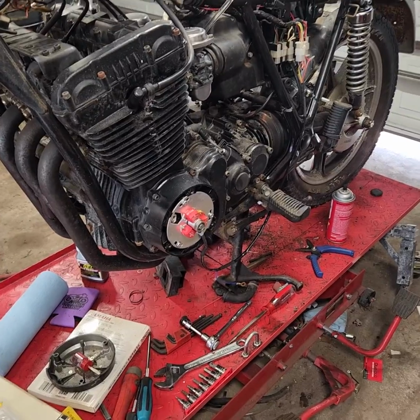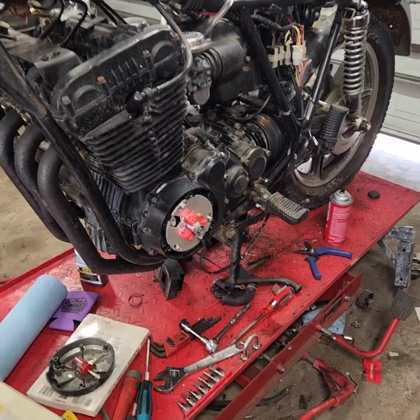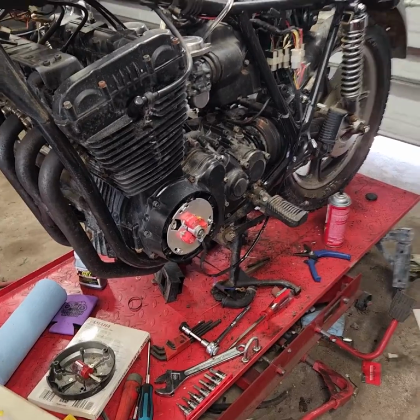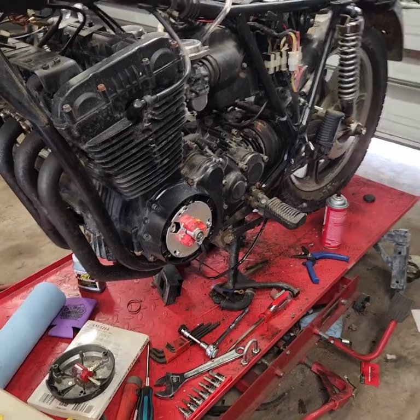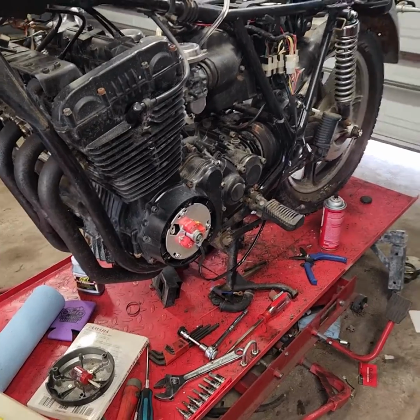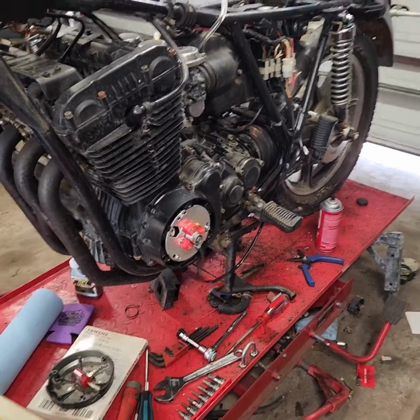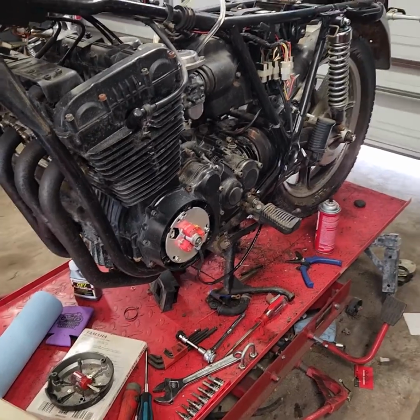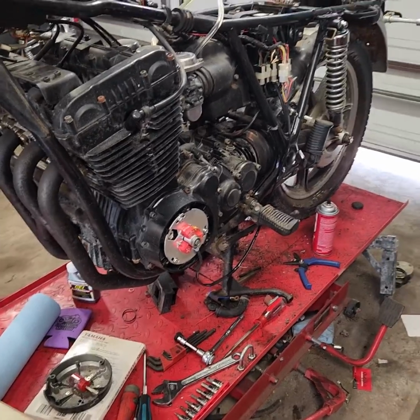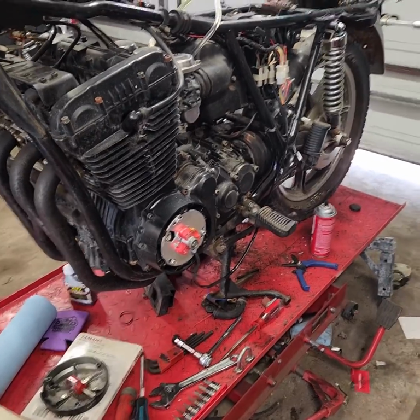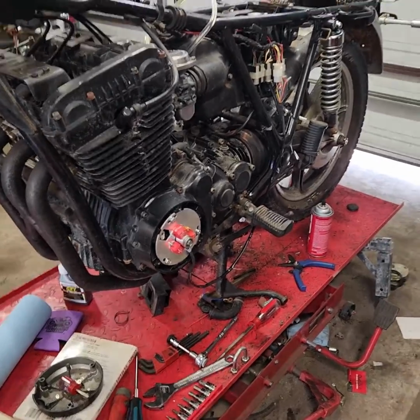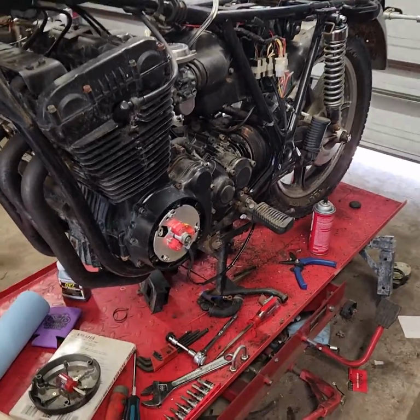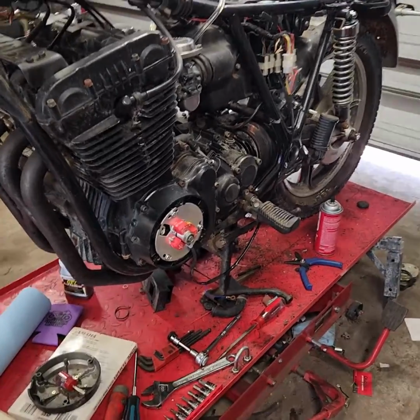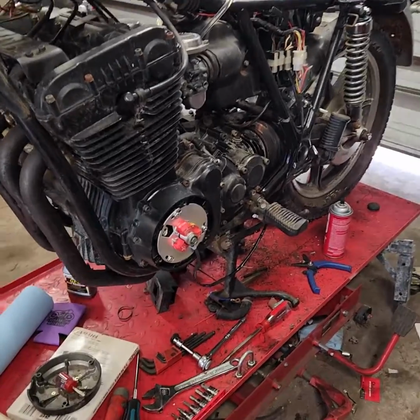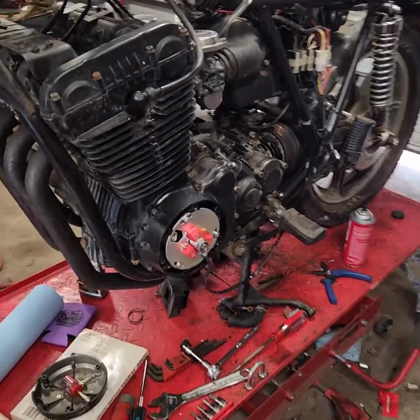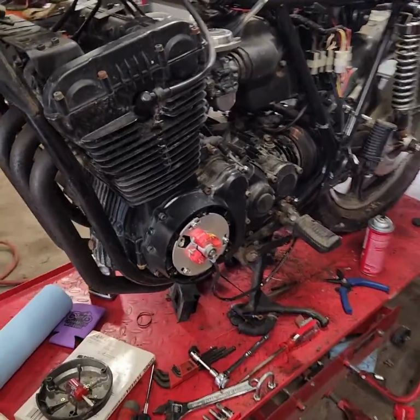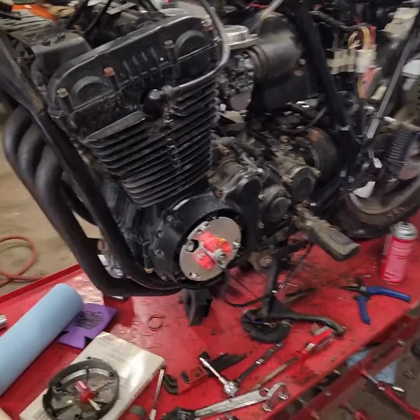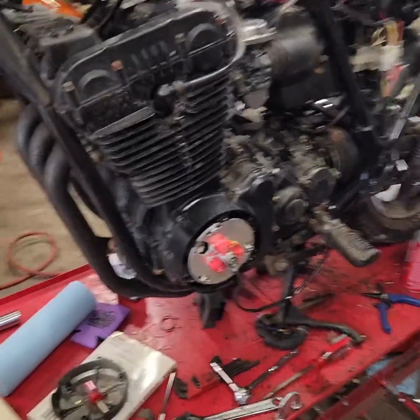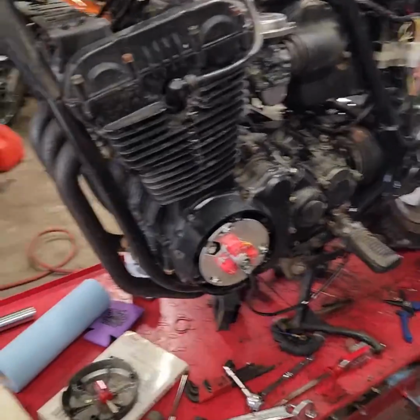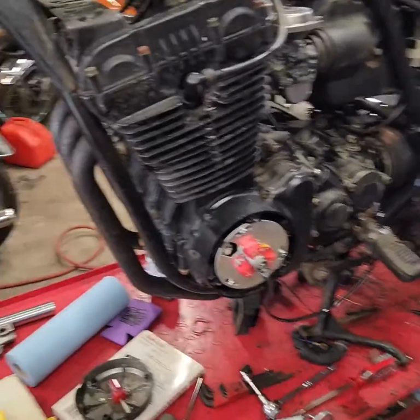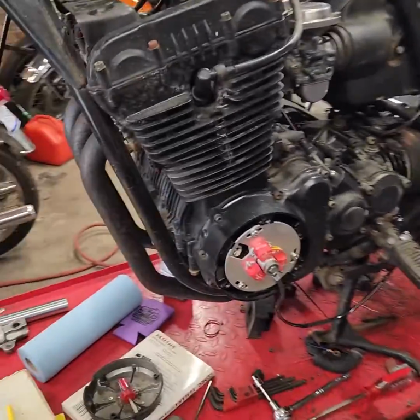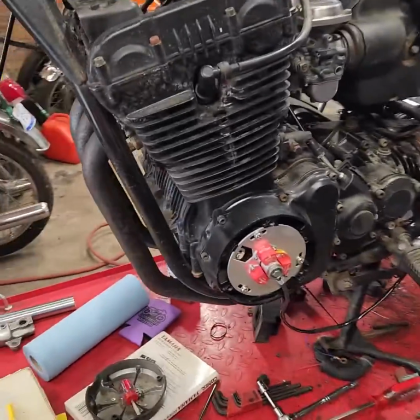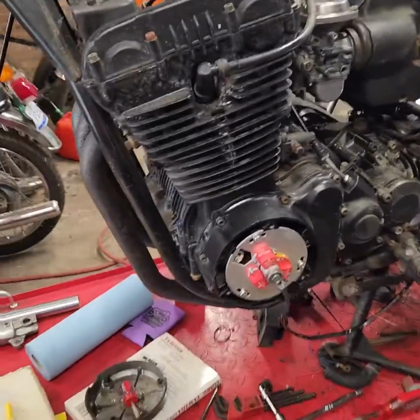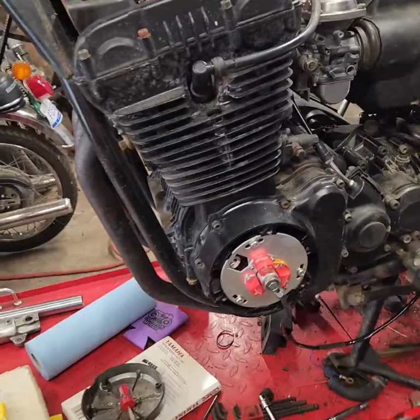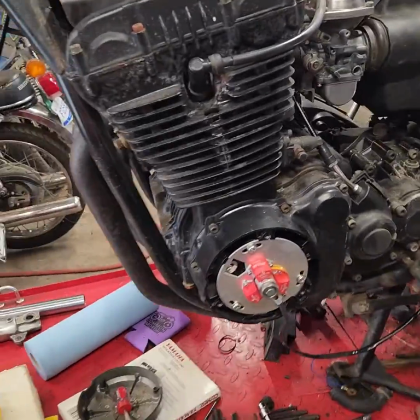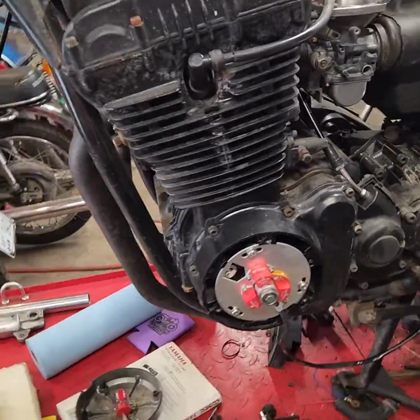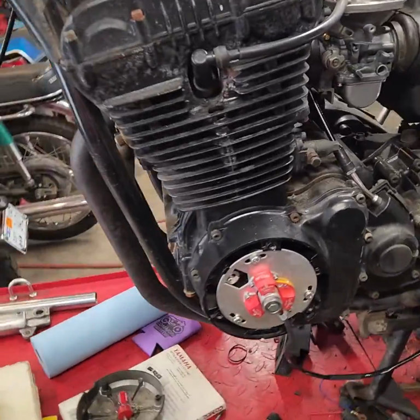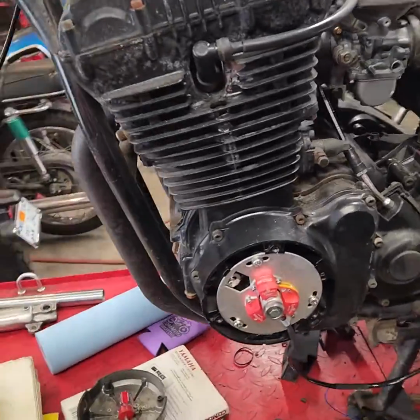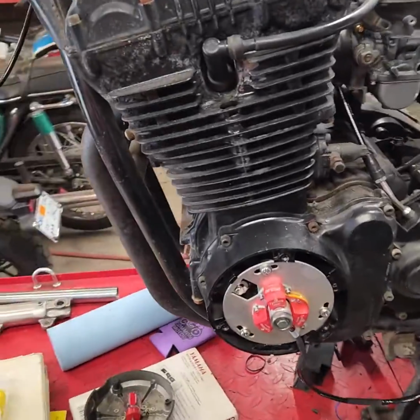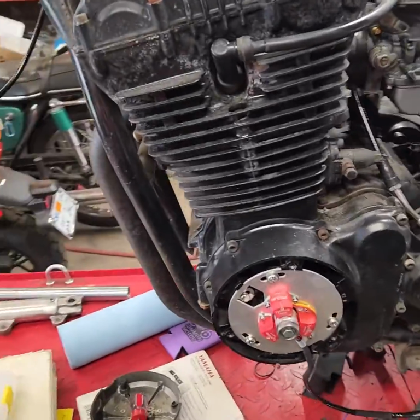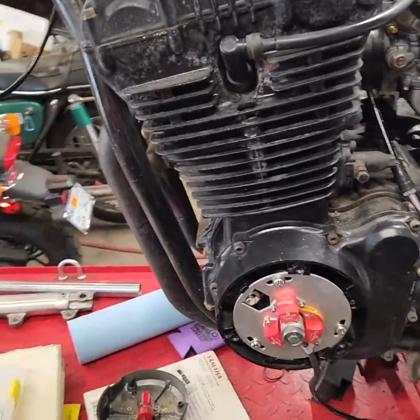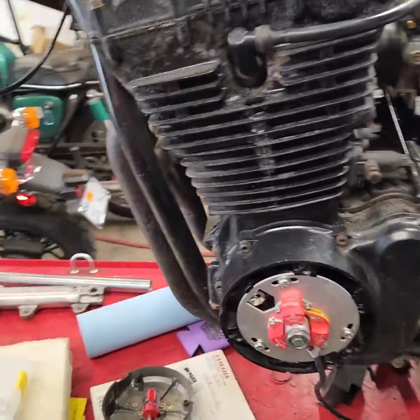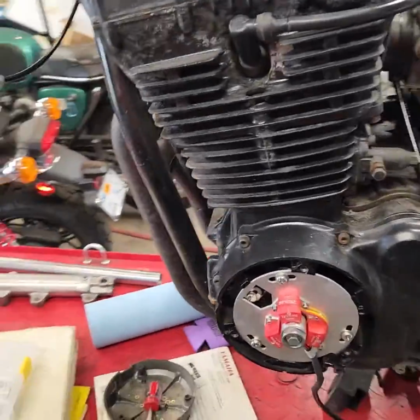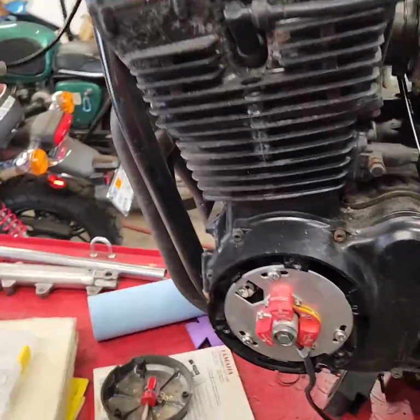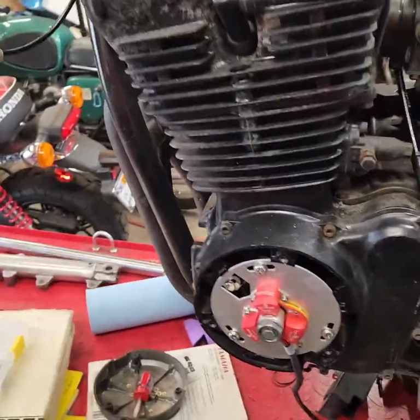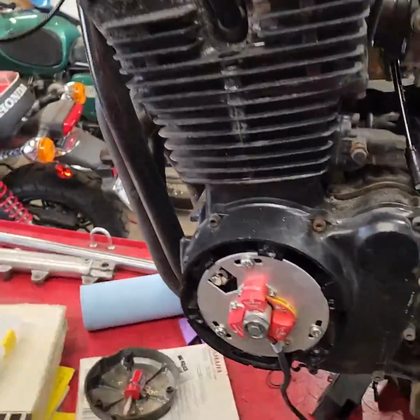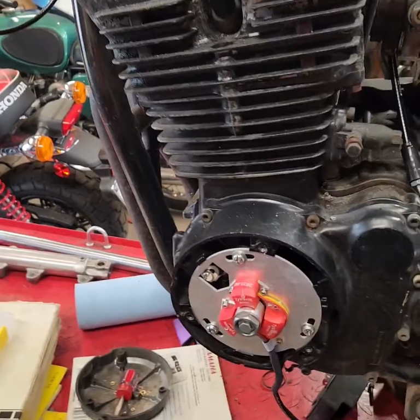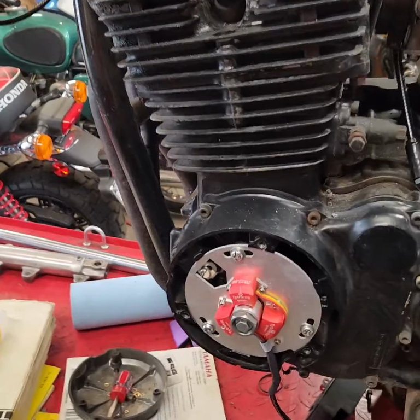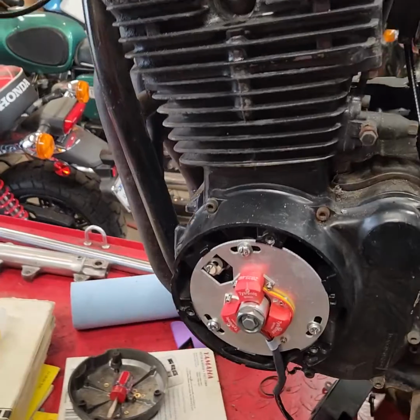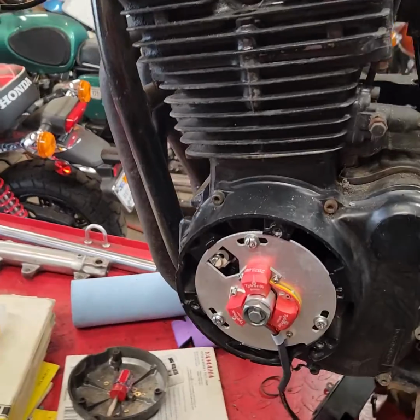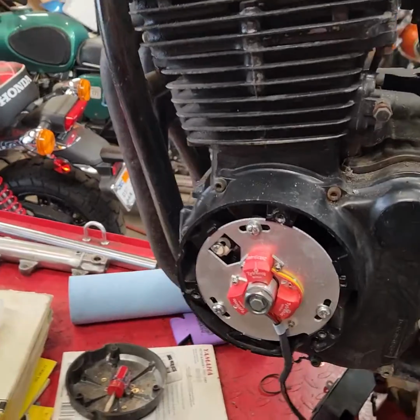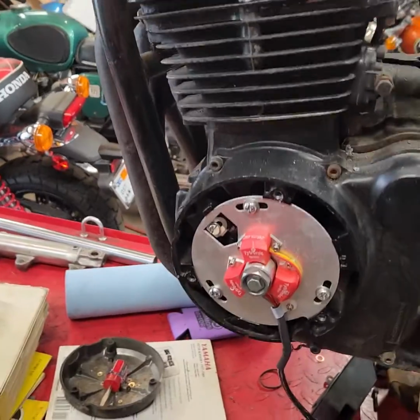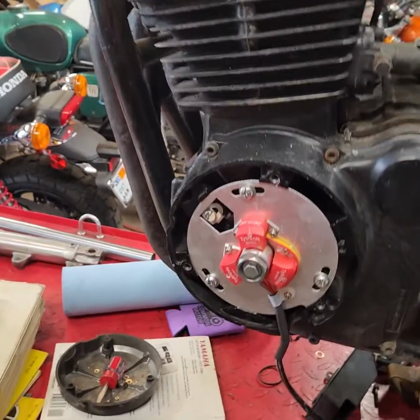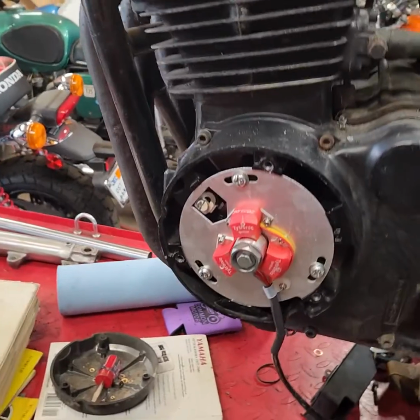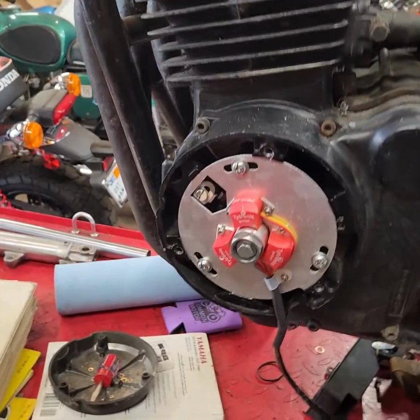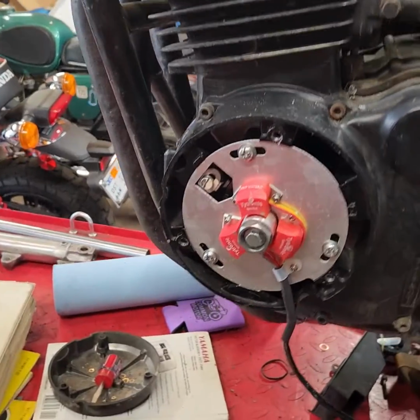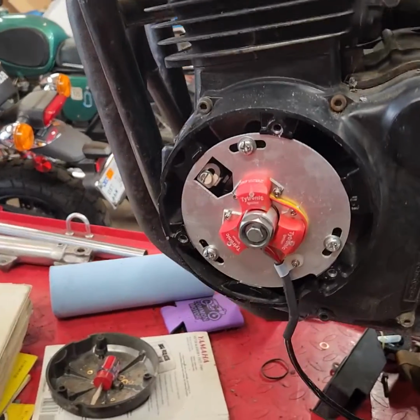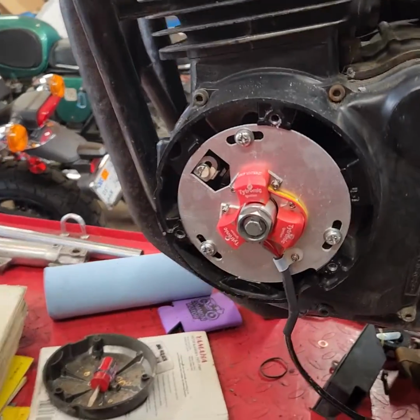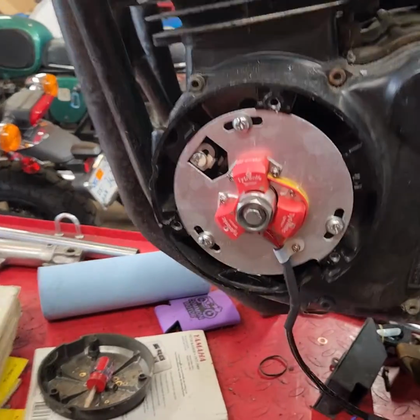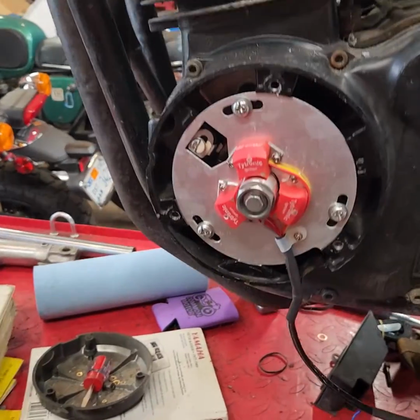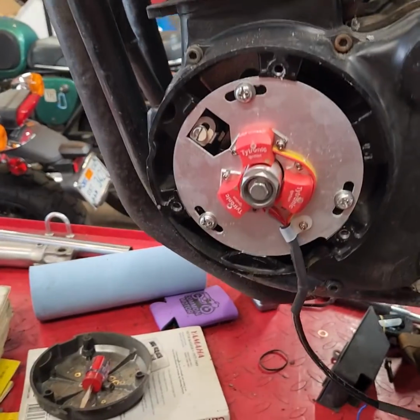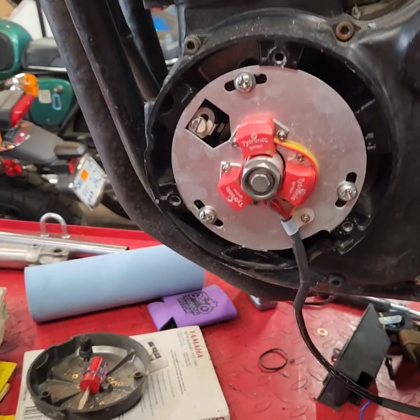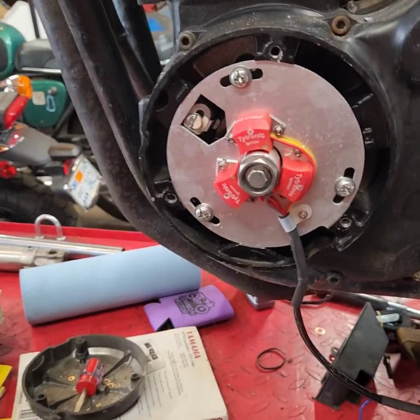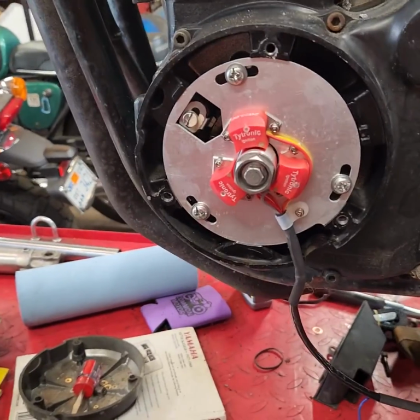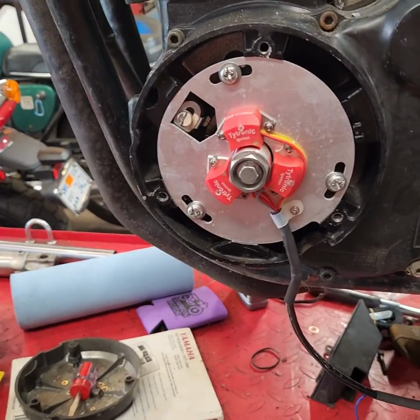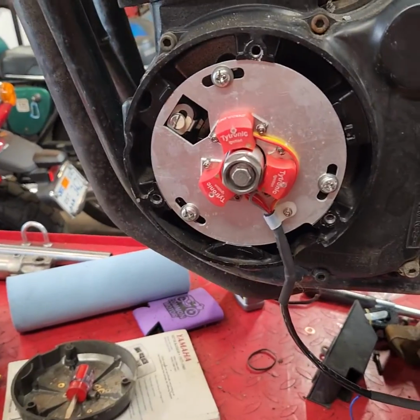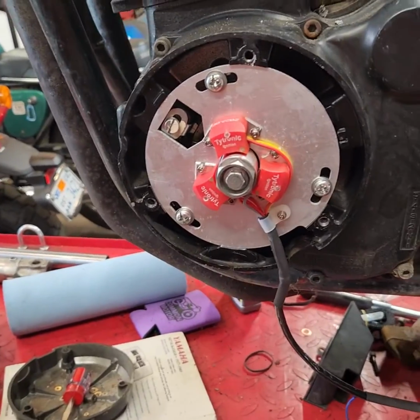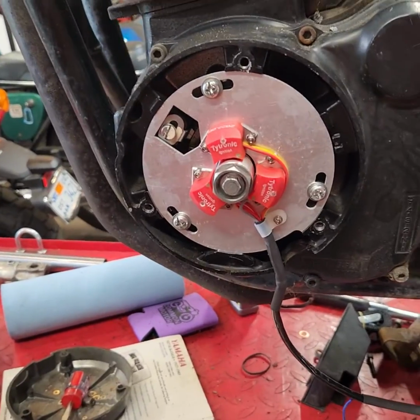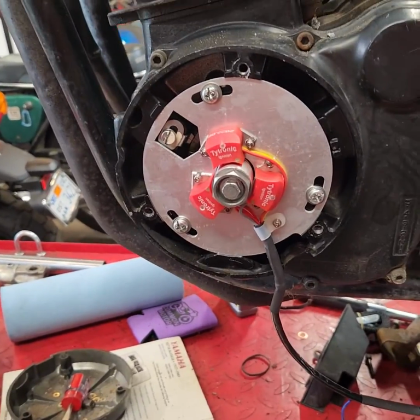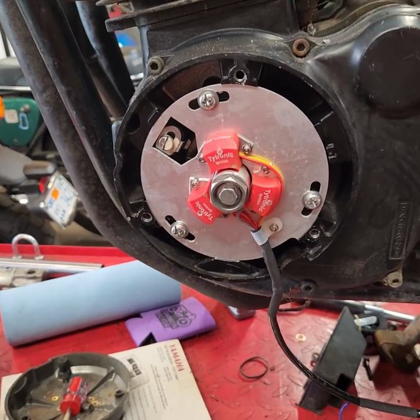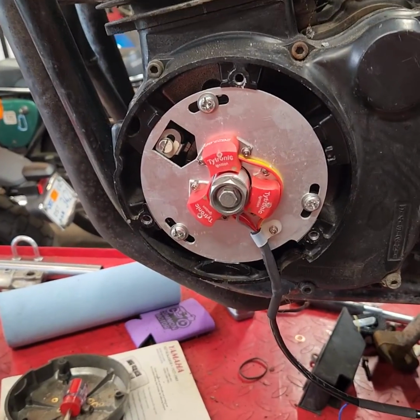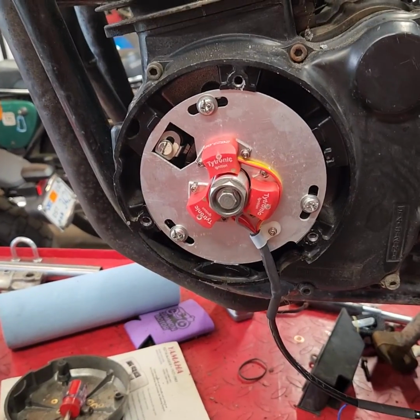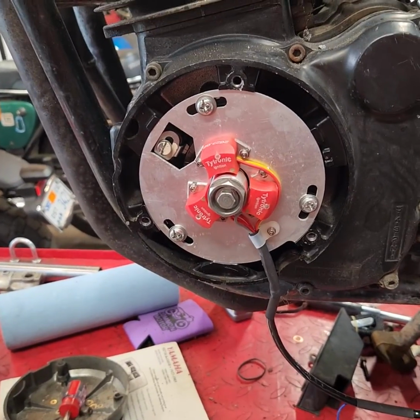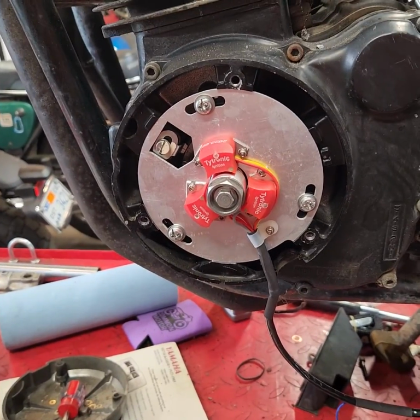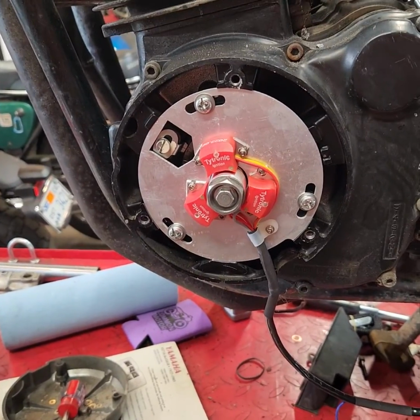I test fitted the ignition — the new Titronix ignition. So there it is in its place.